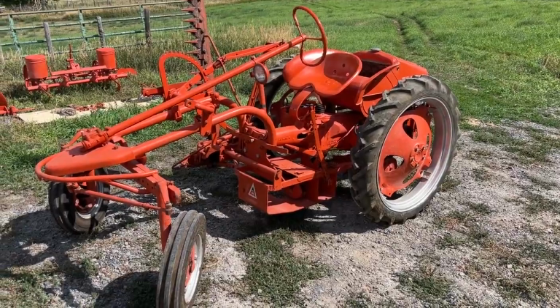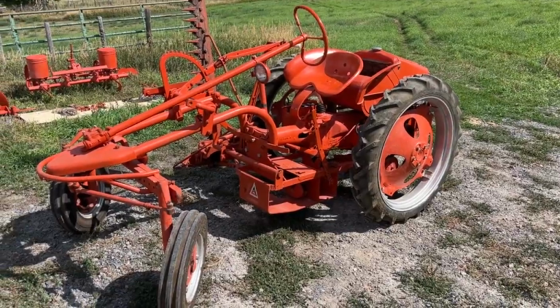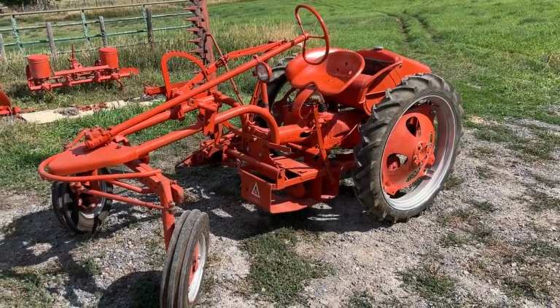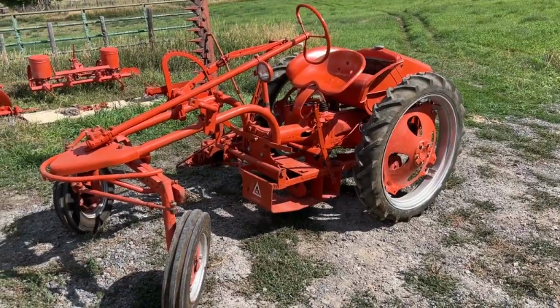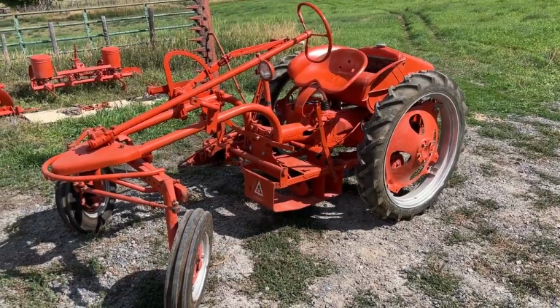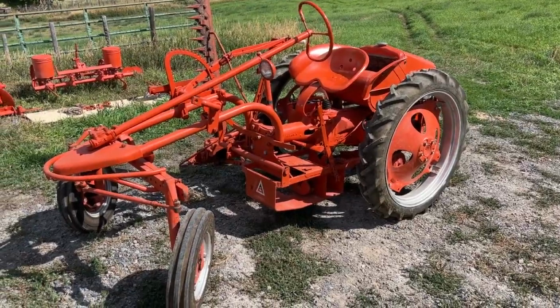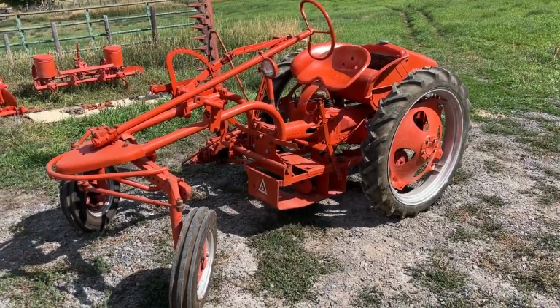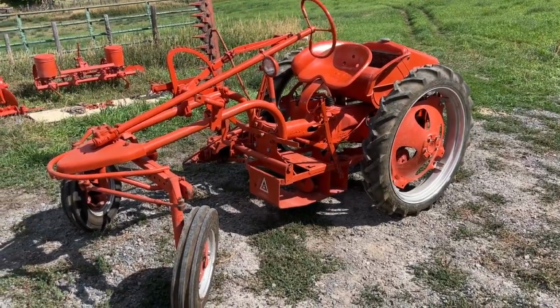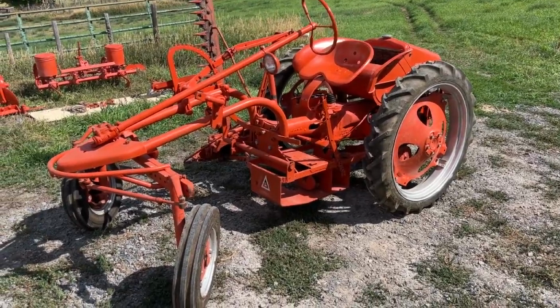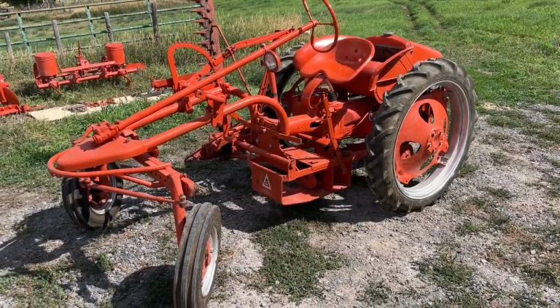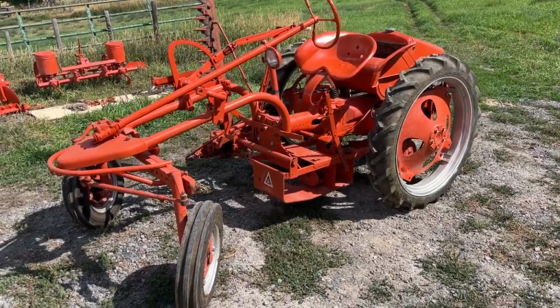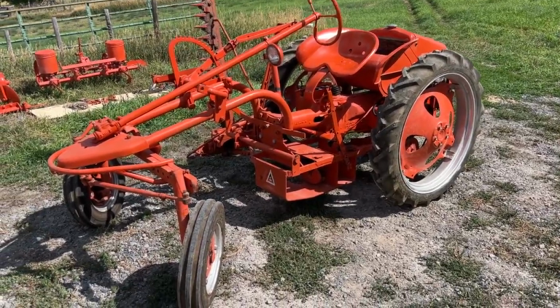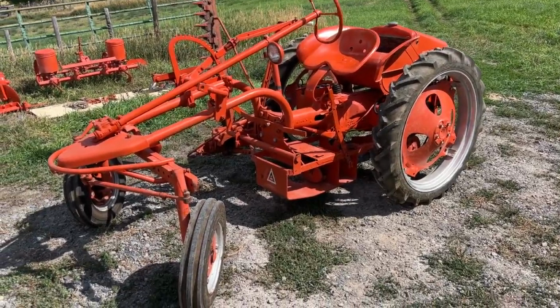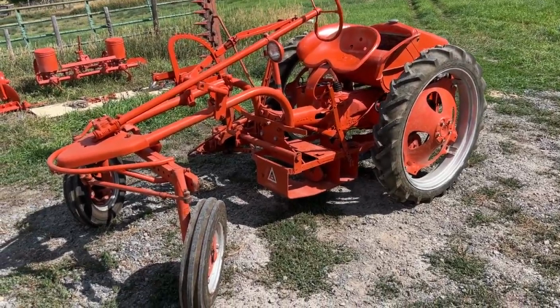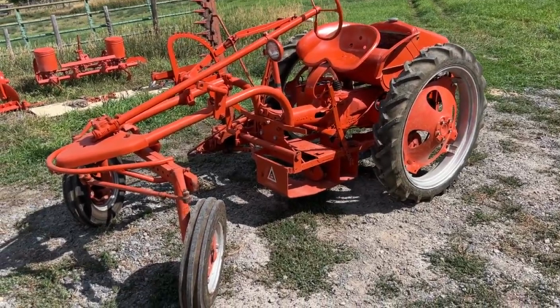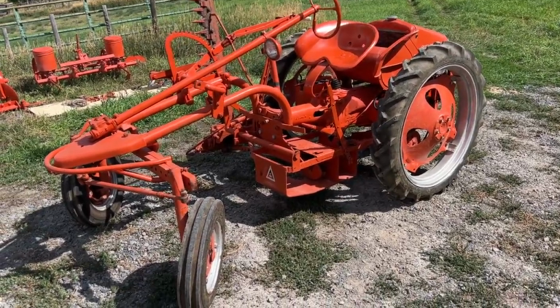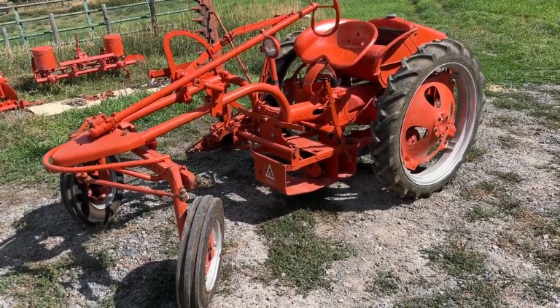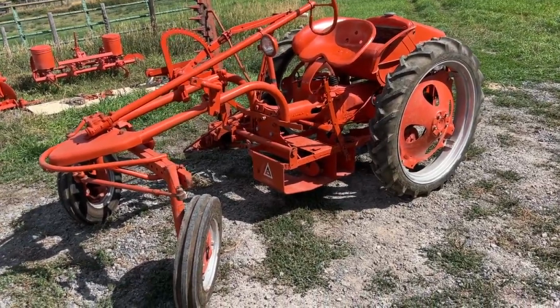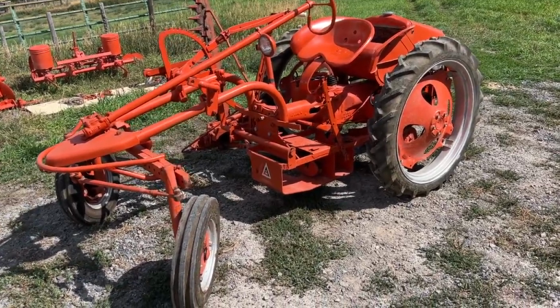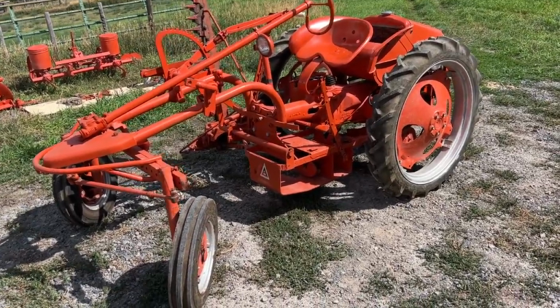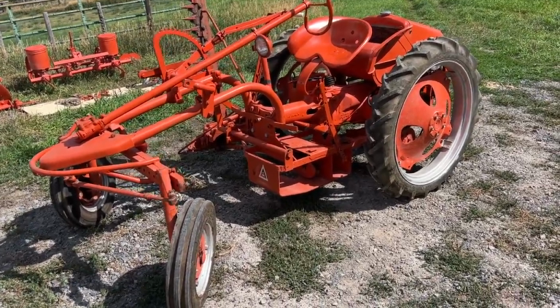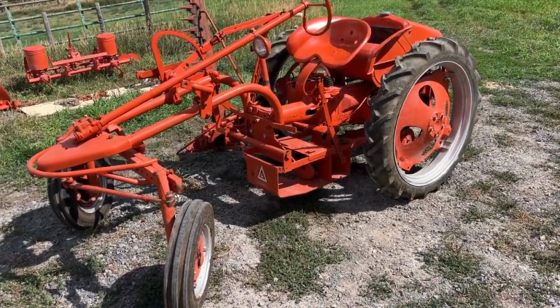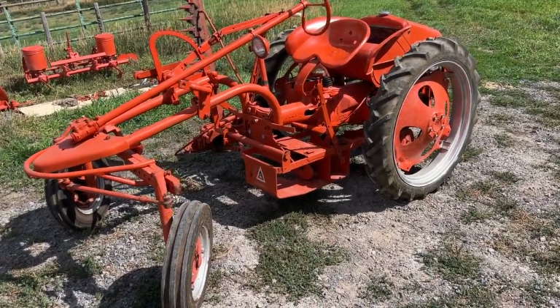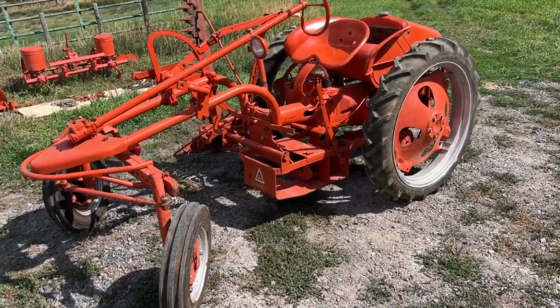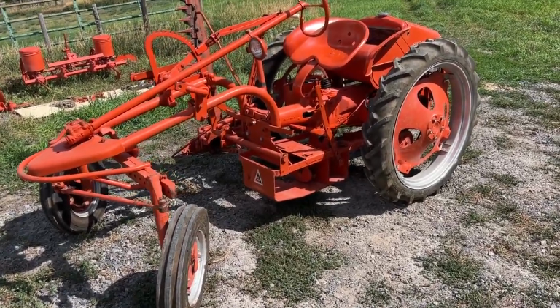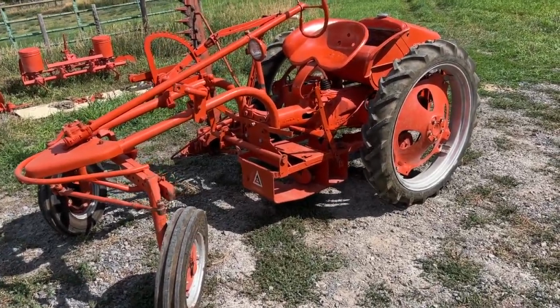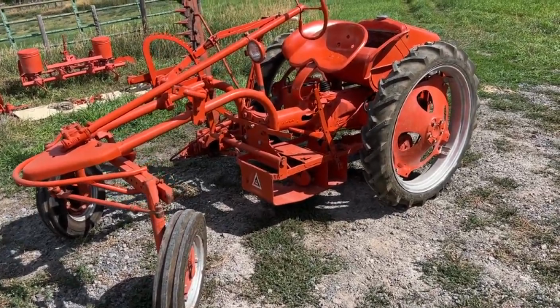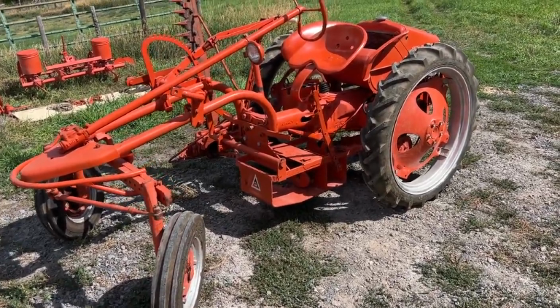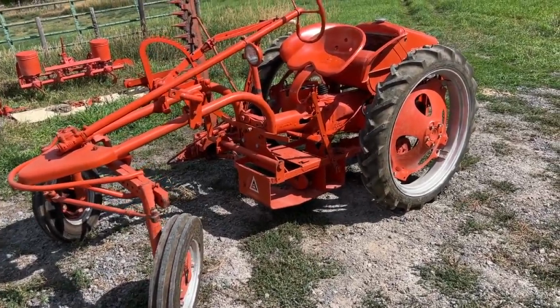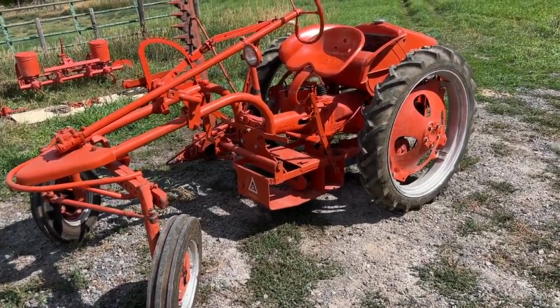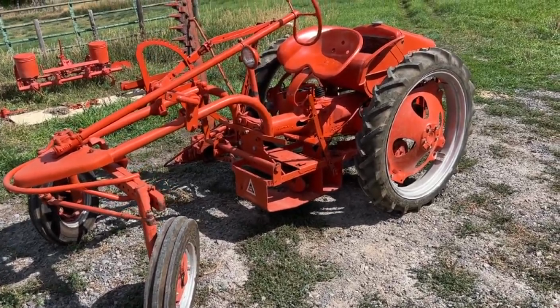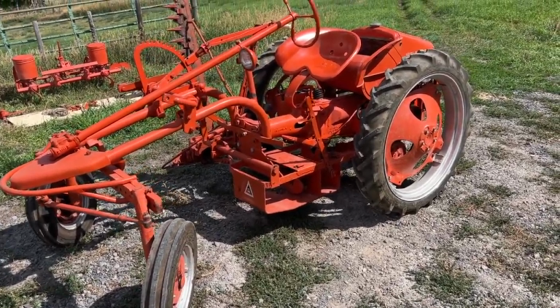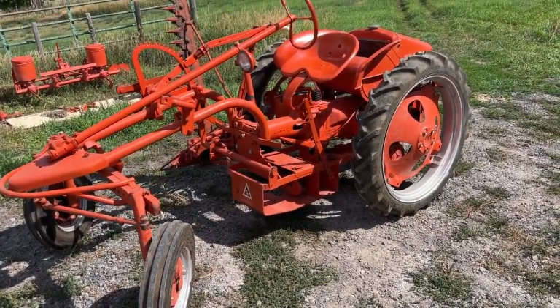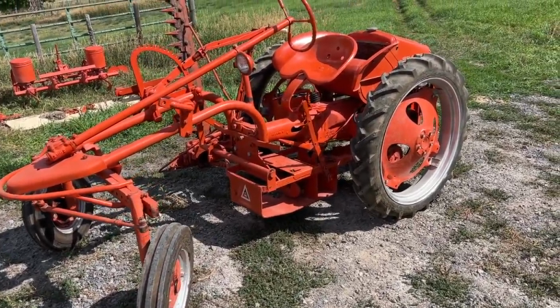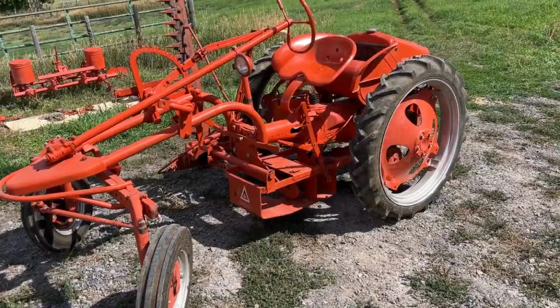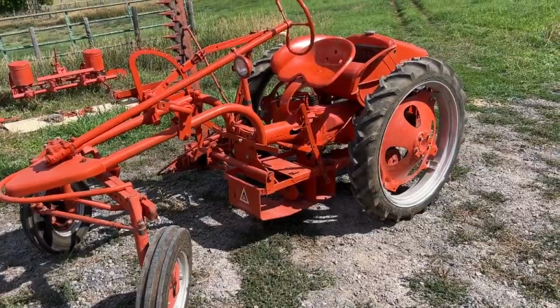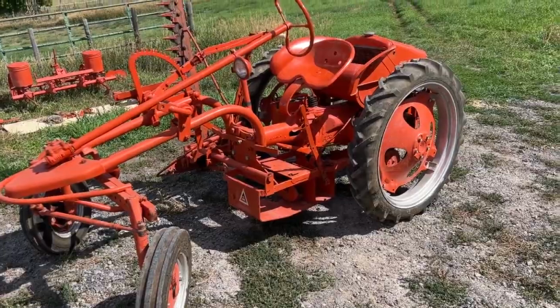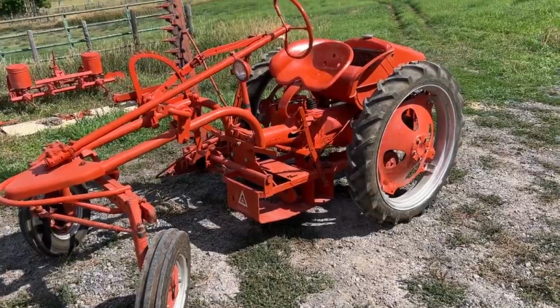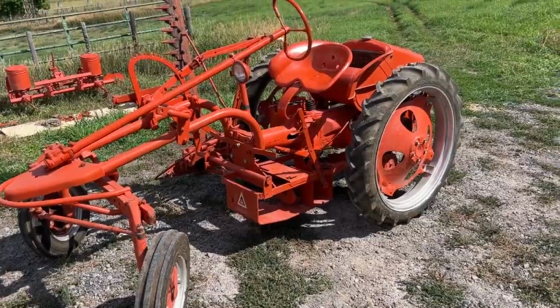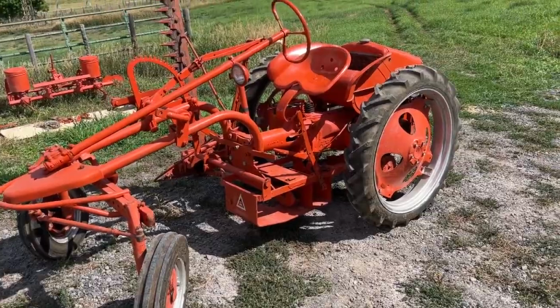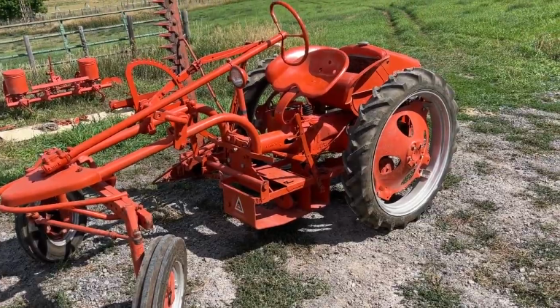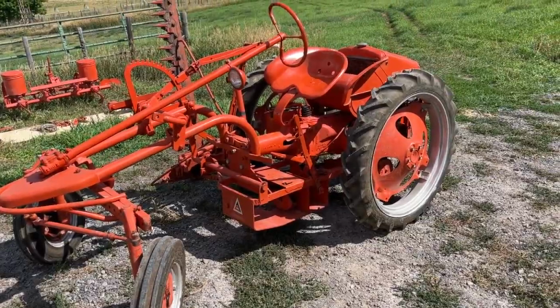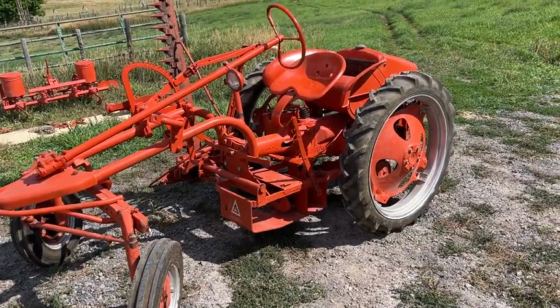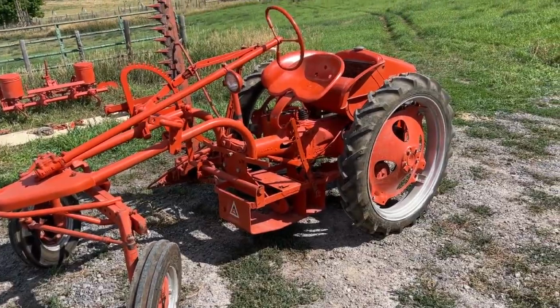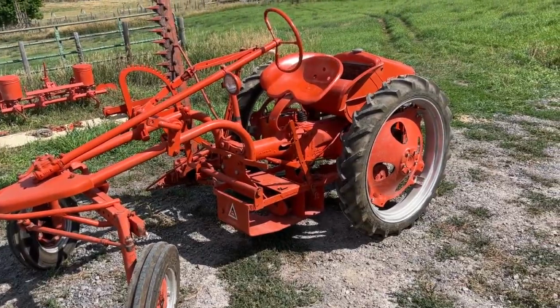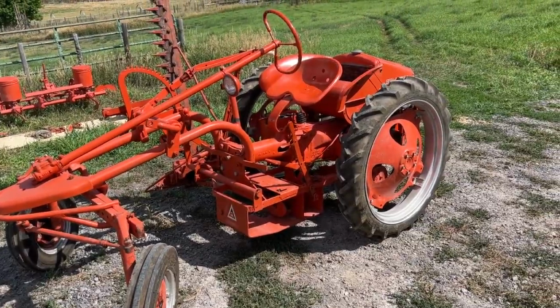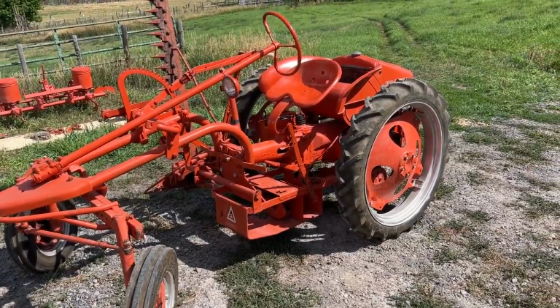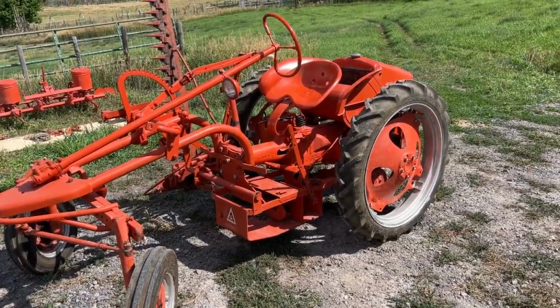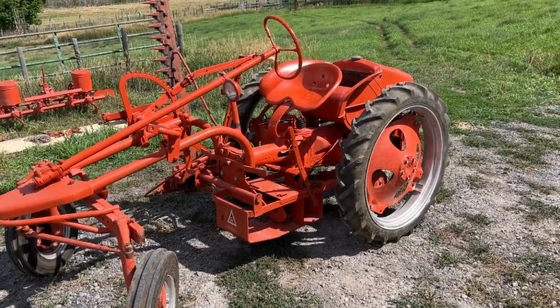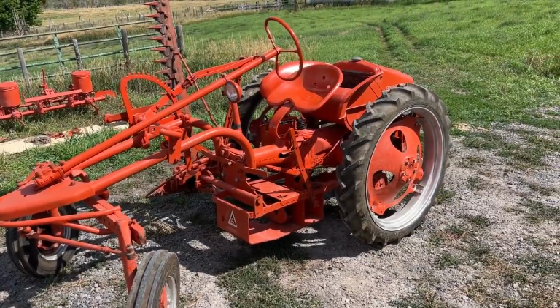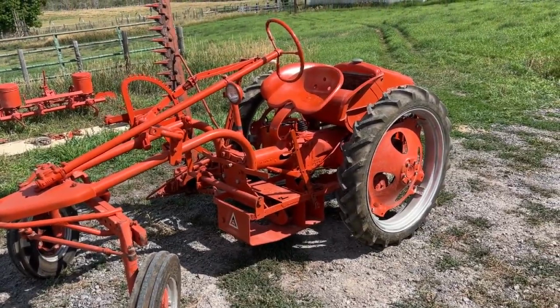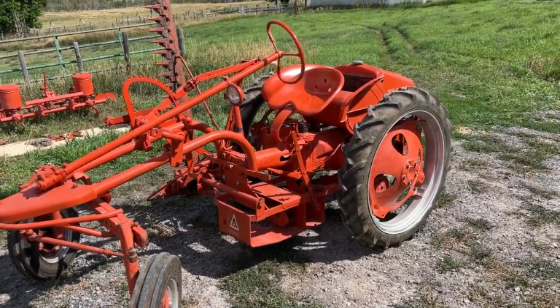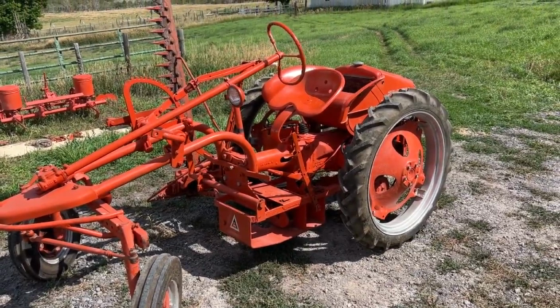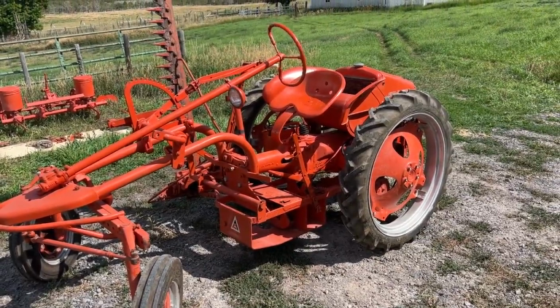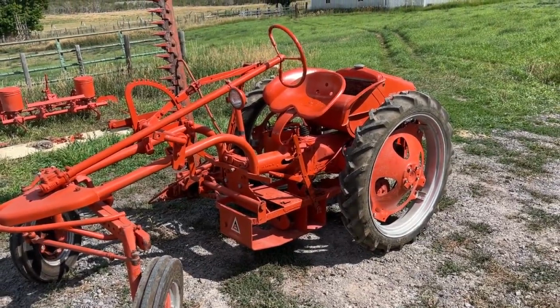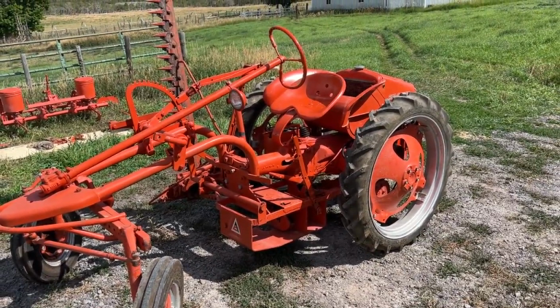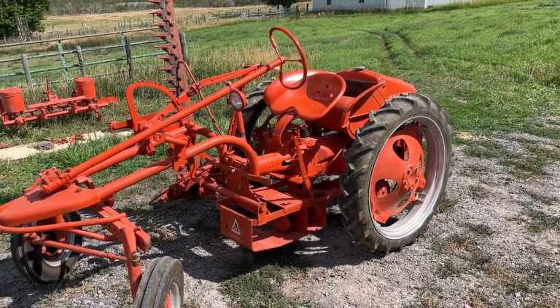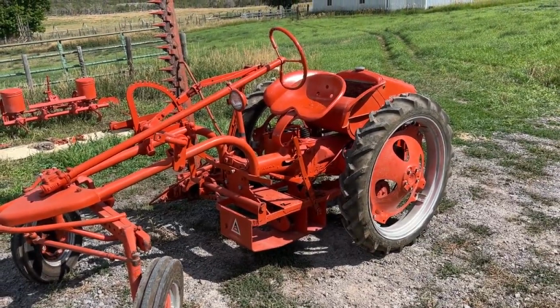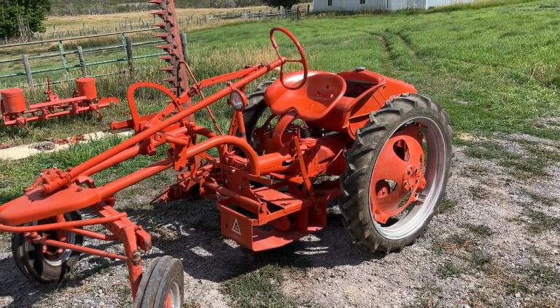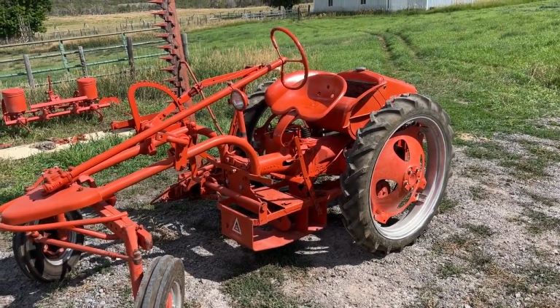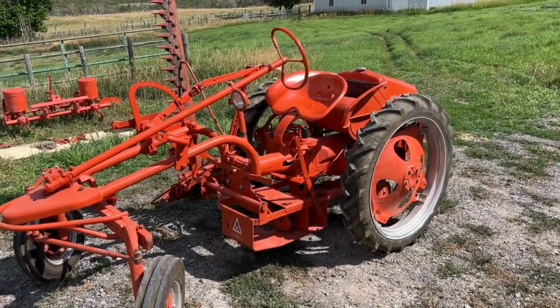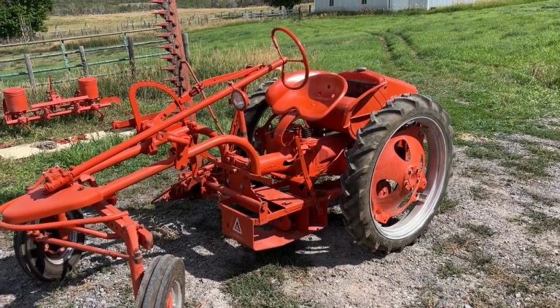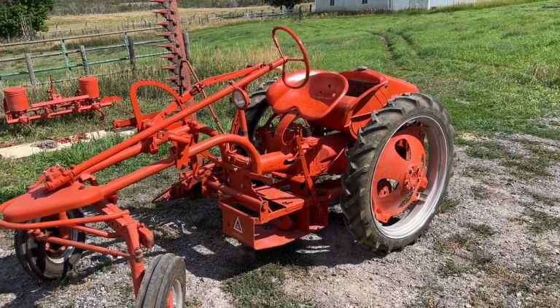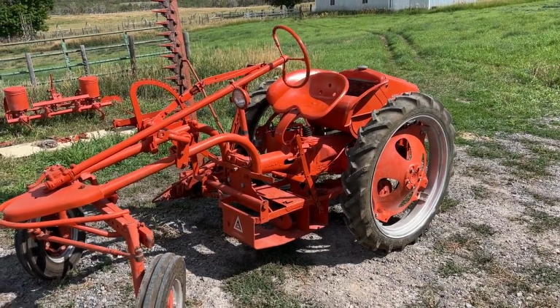Folks, we're in Molina, Colorado, and we've got this little Allis-Chalmers G, kind of a garden tractor, and we've got all the attachments that we're going to sell right with it.